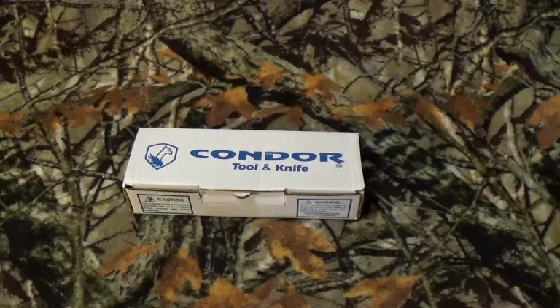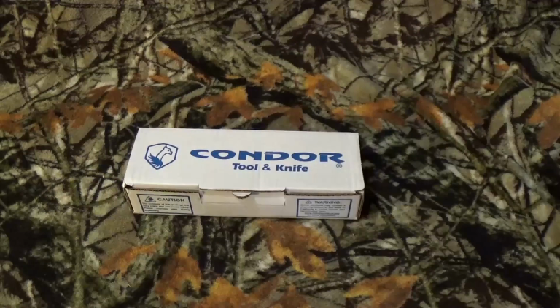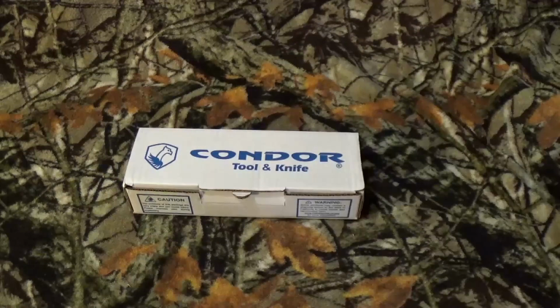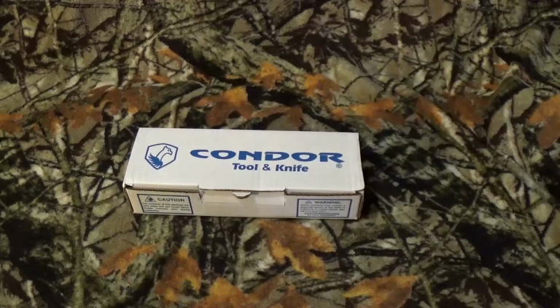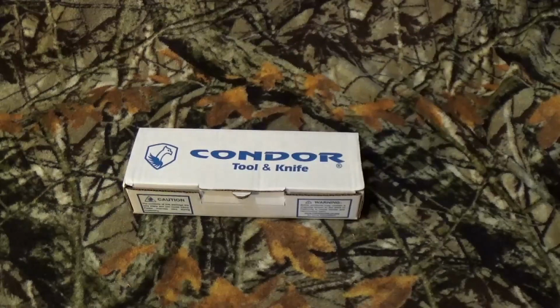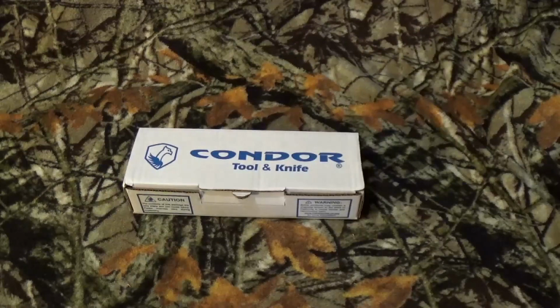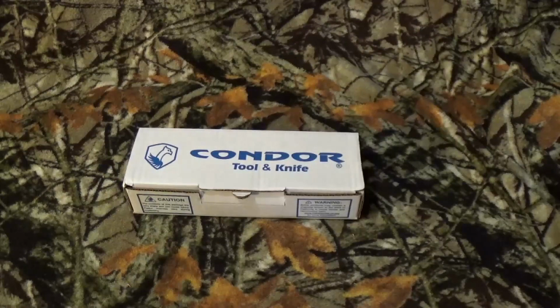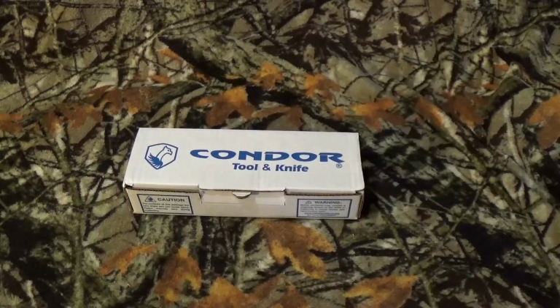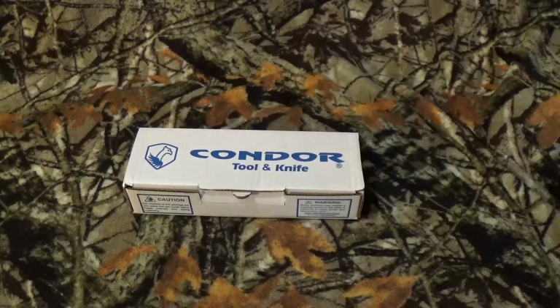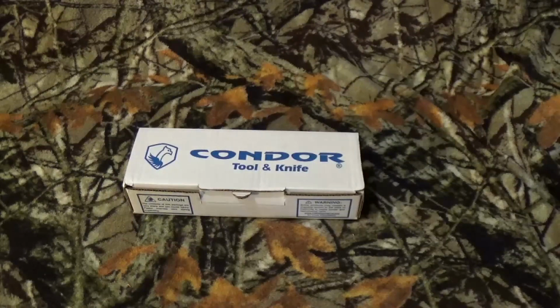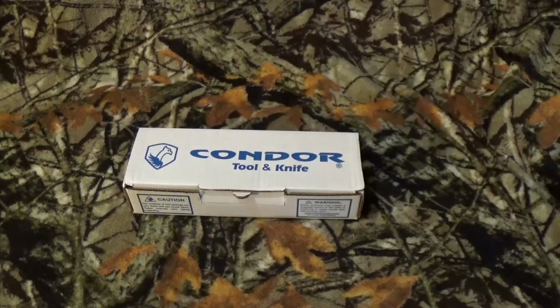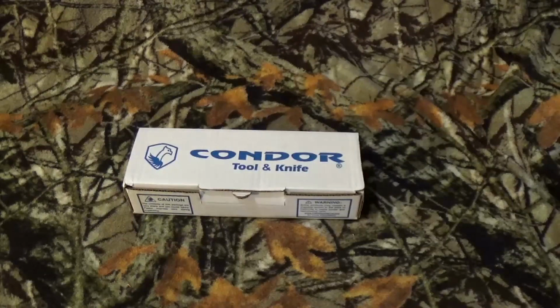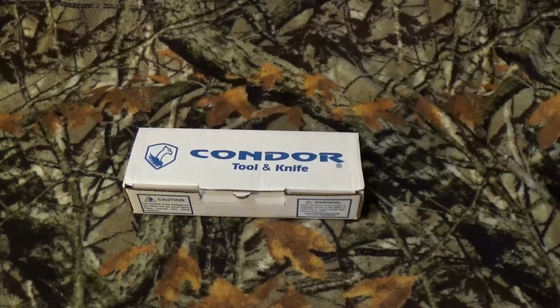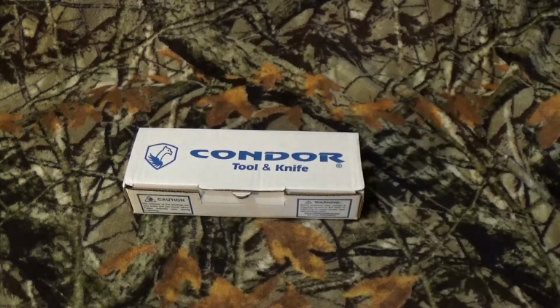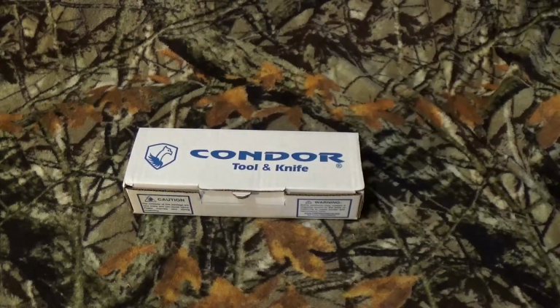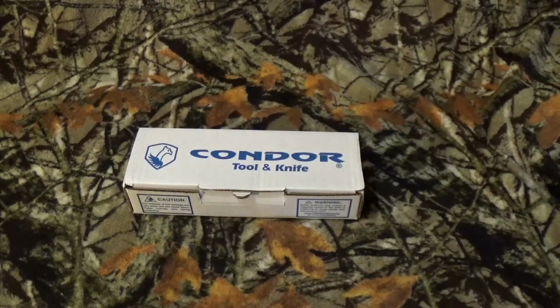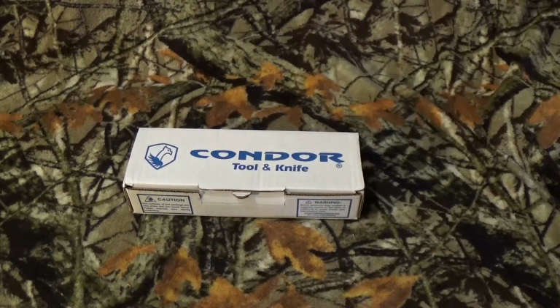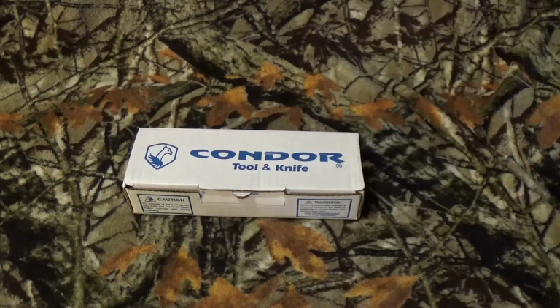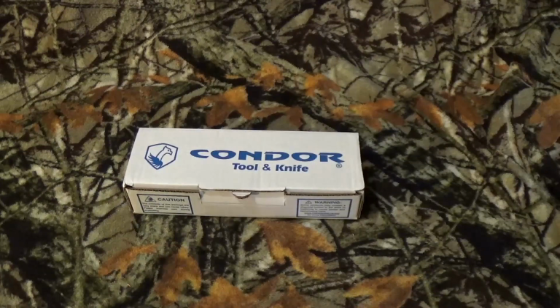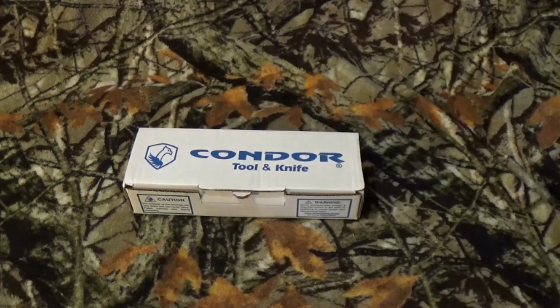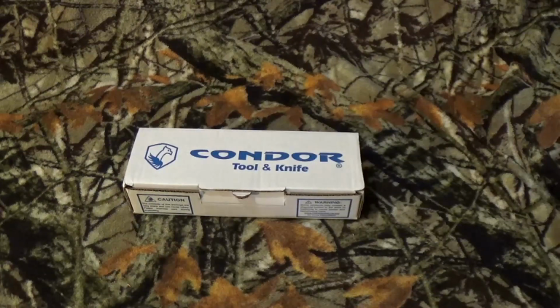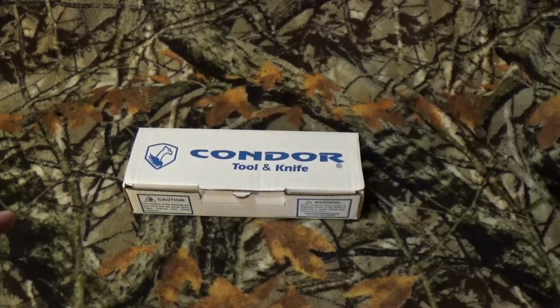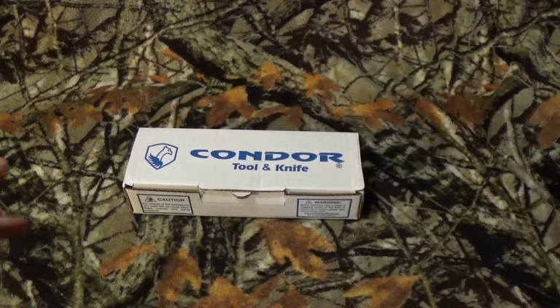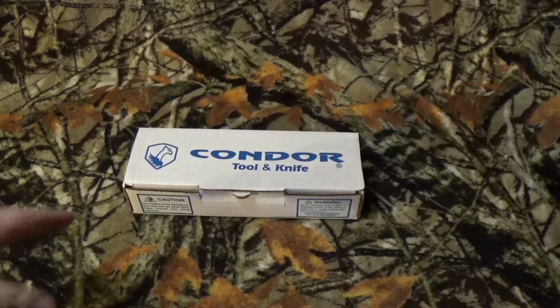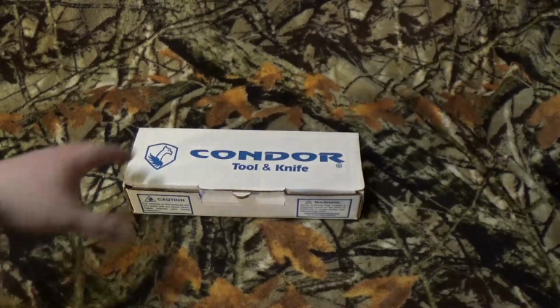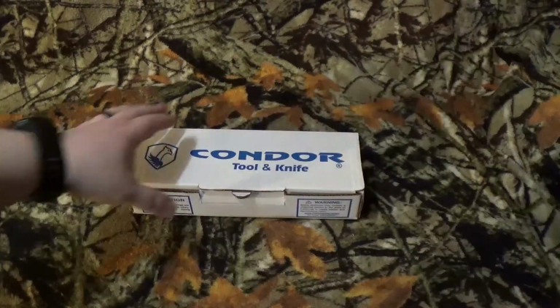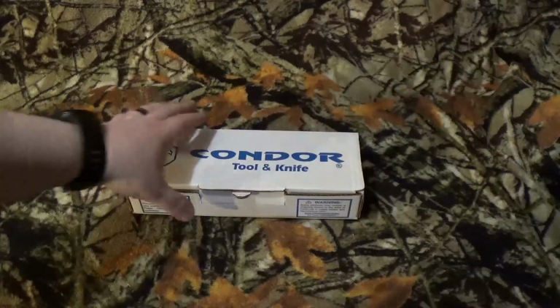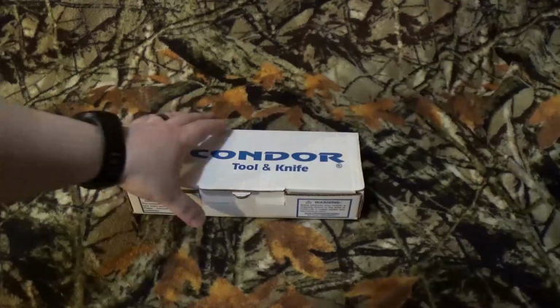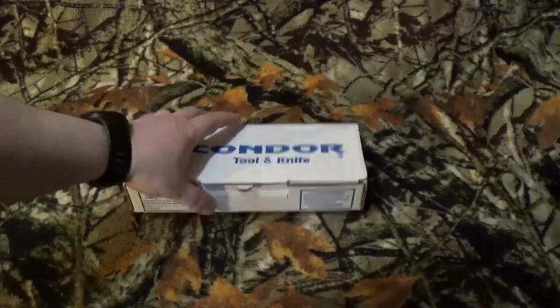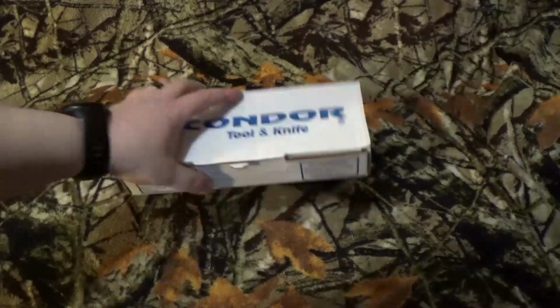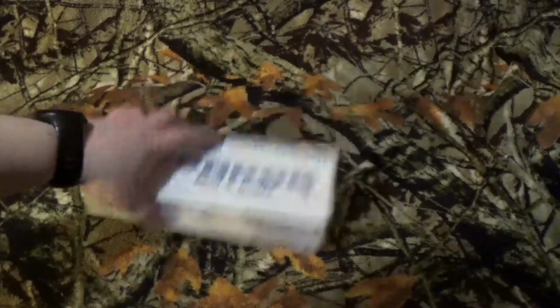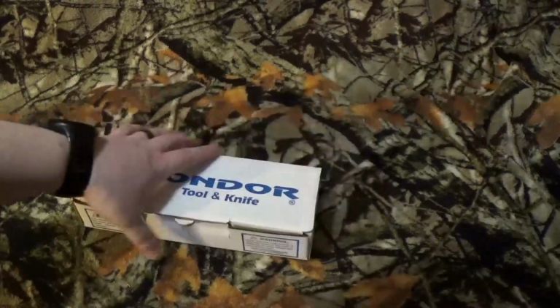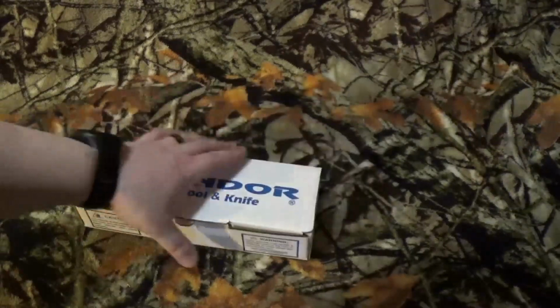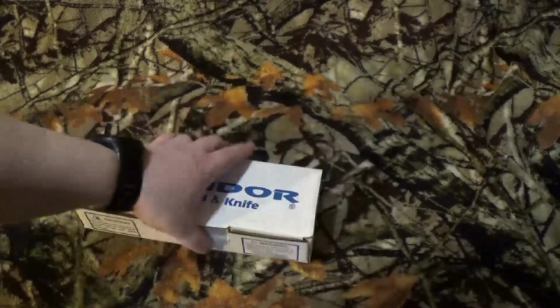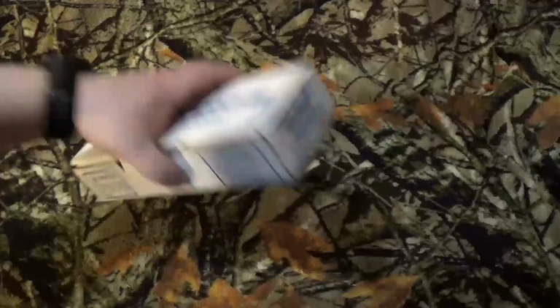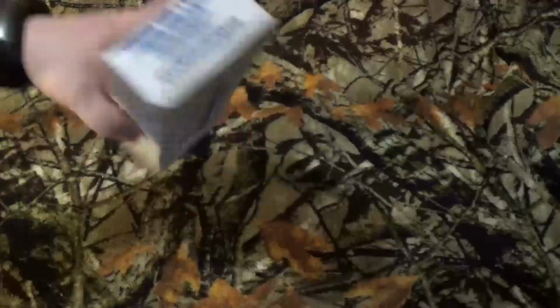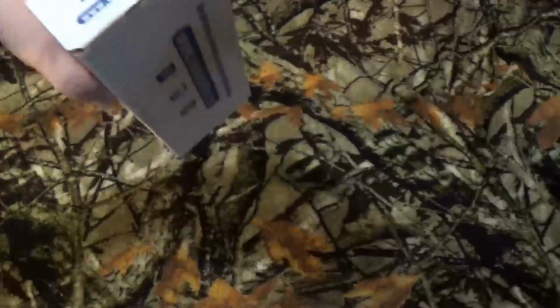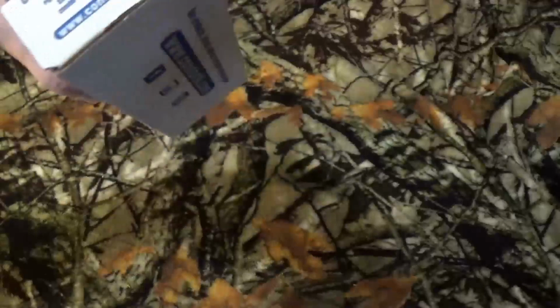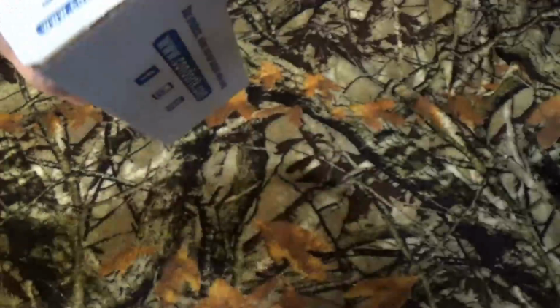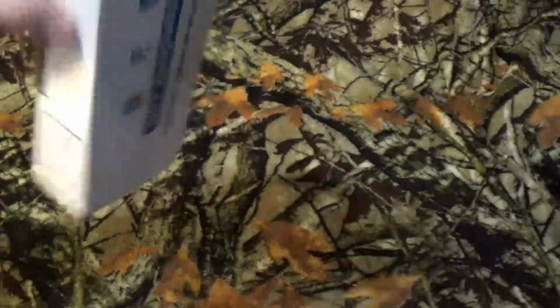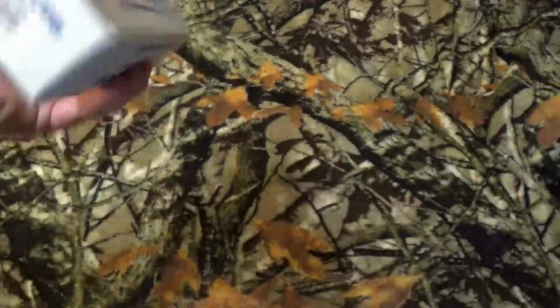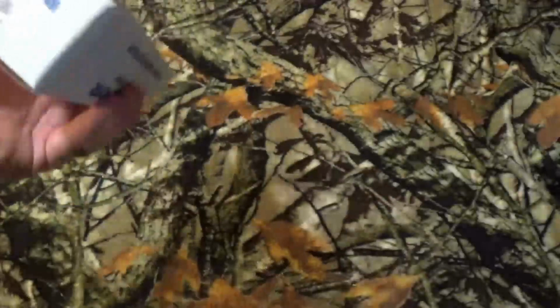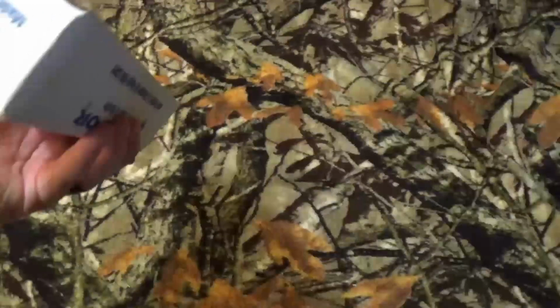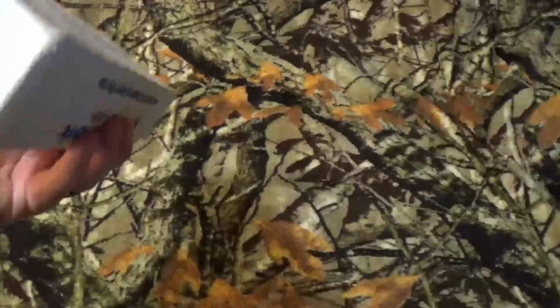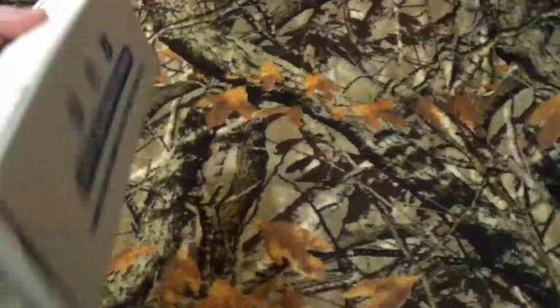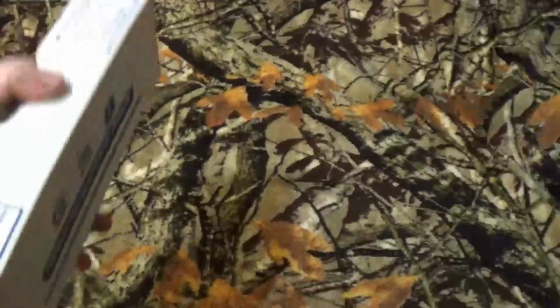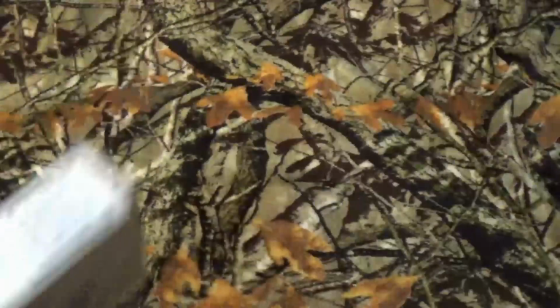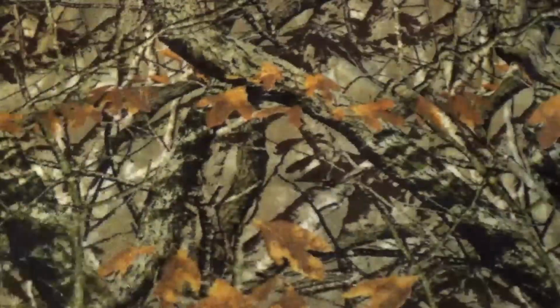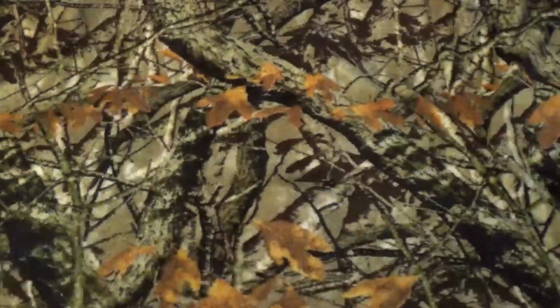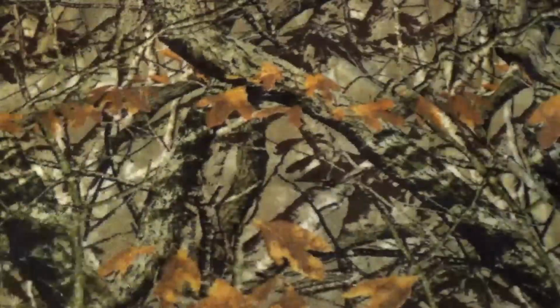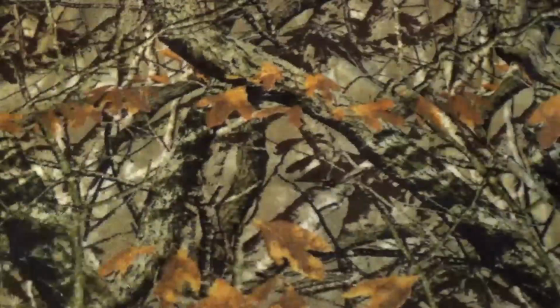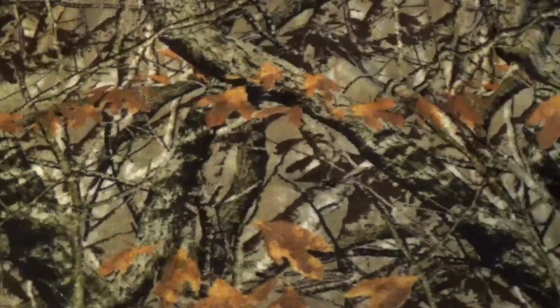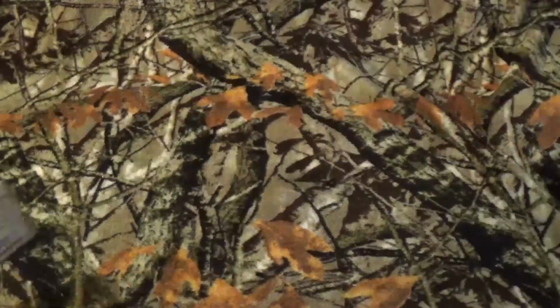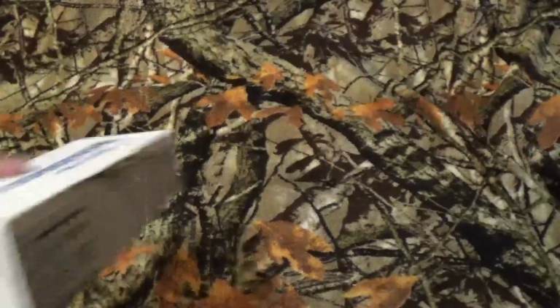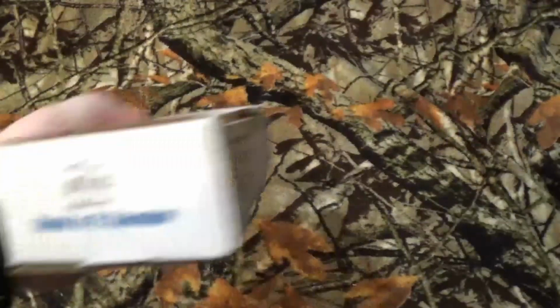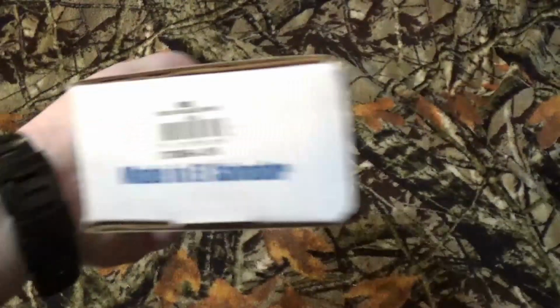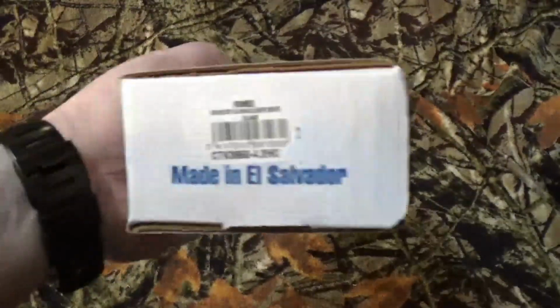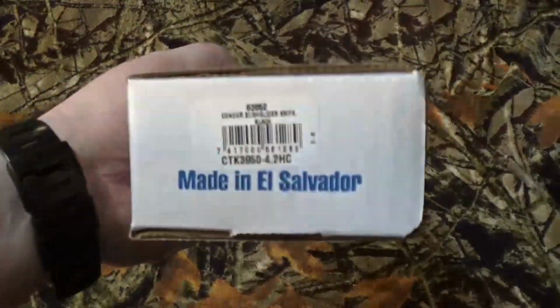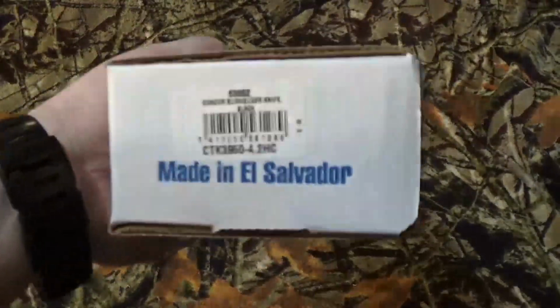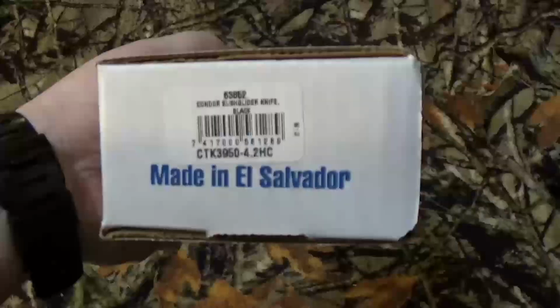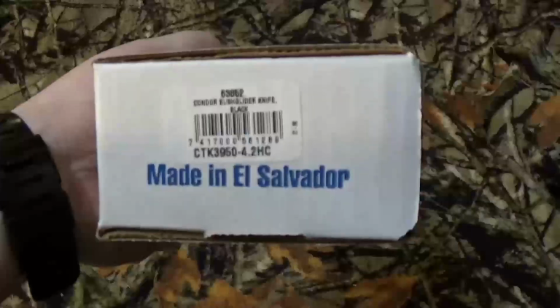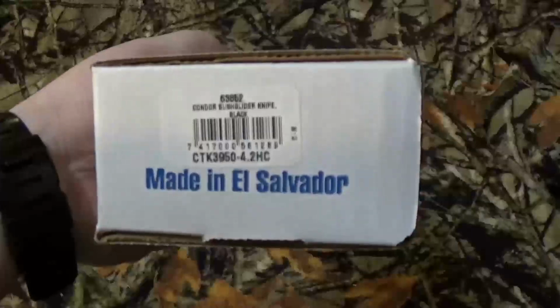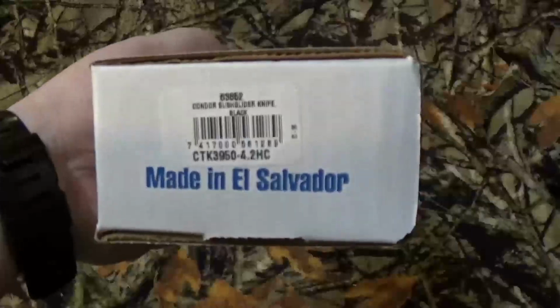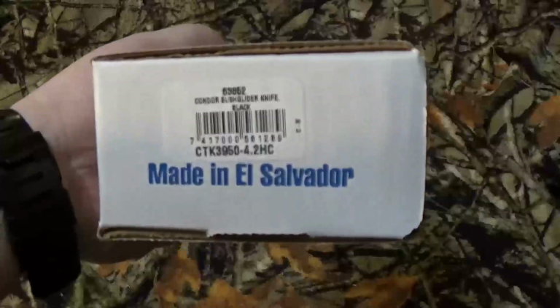As you know by that thumbnail image and everything else you clicked on, today we're going to take a look at the Condor Bush Glider.